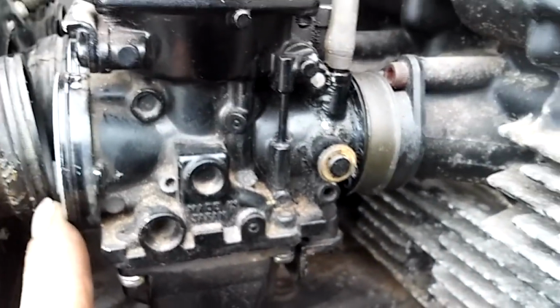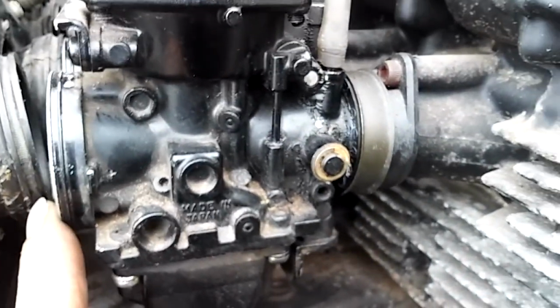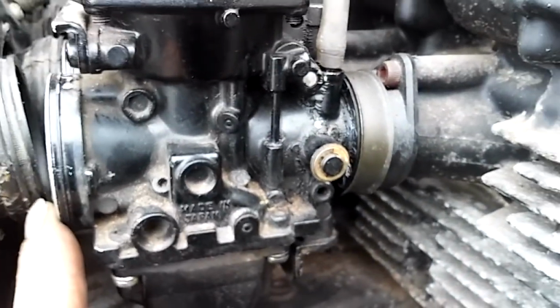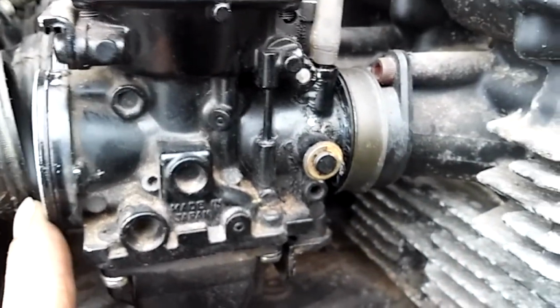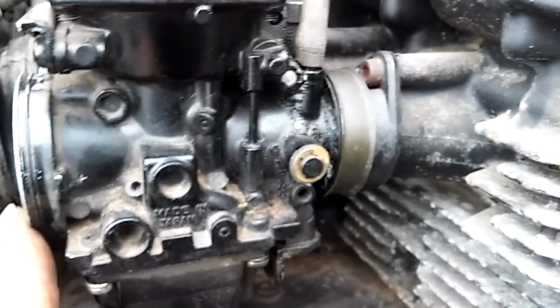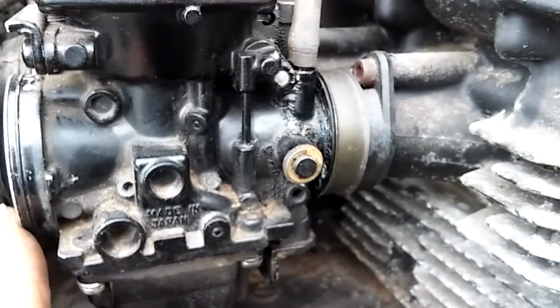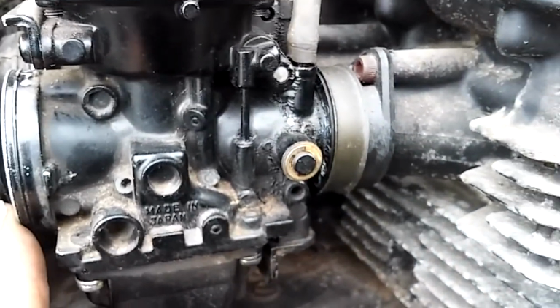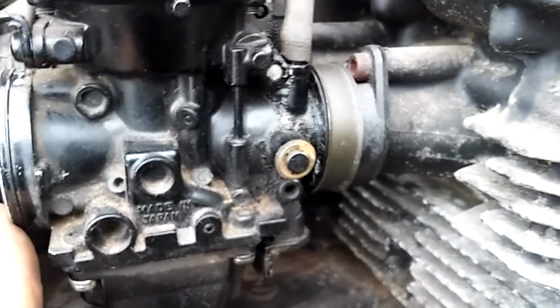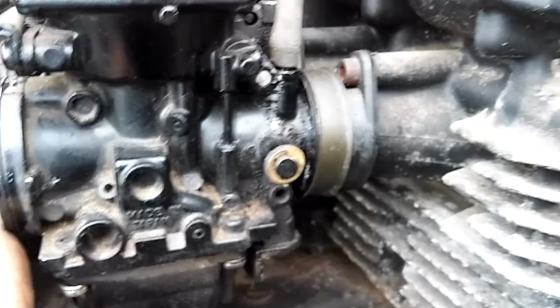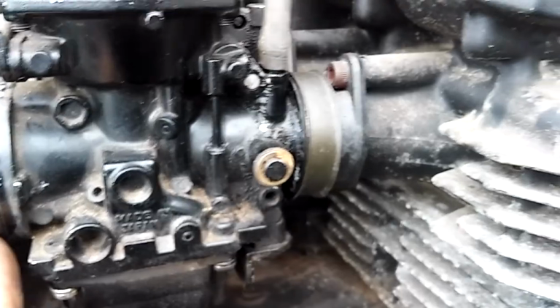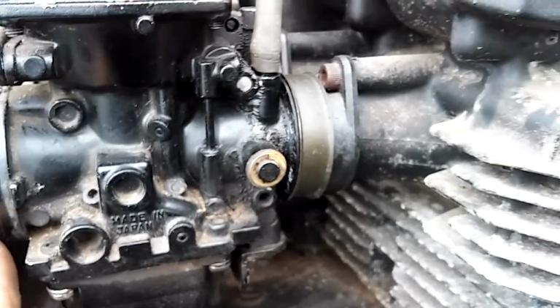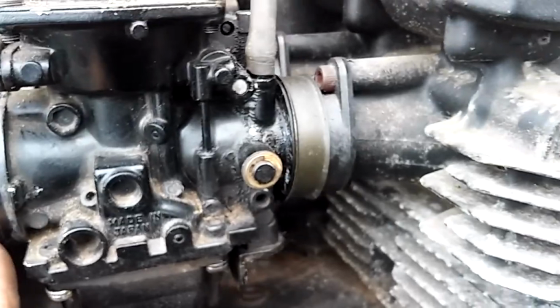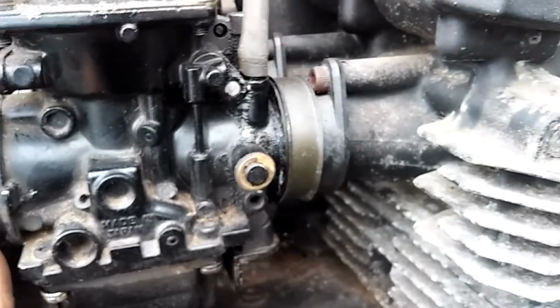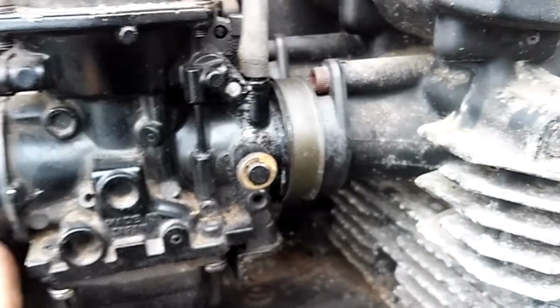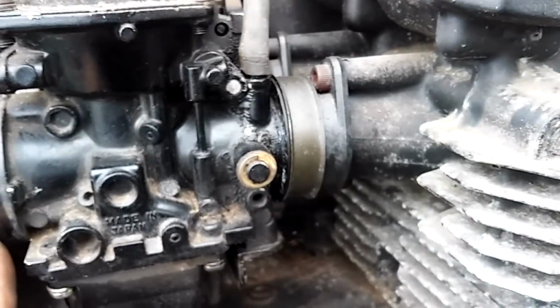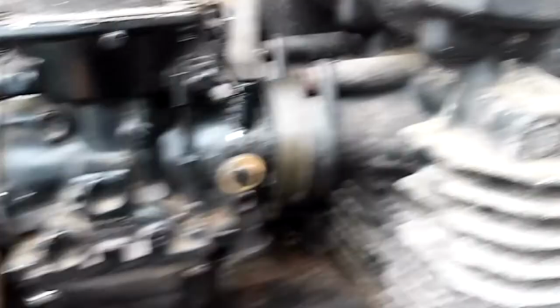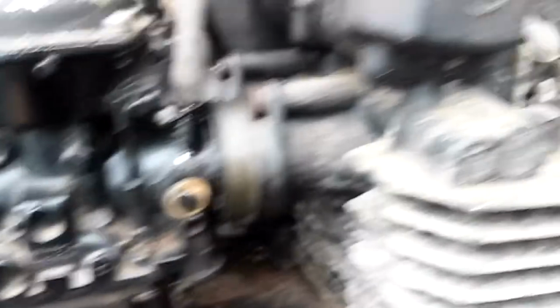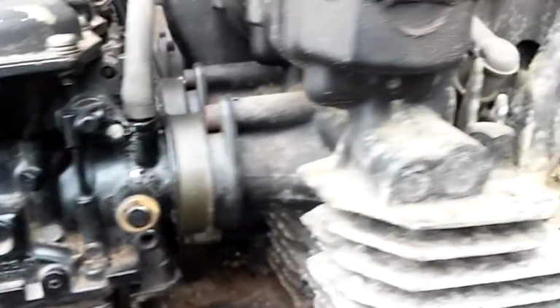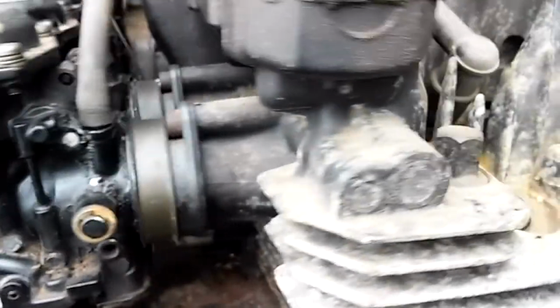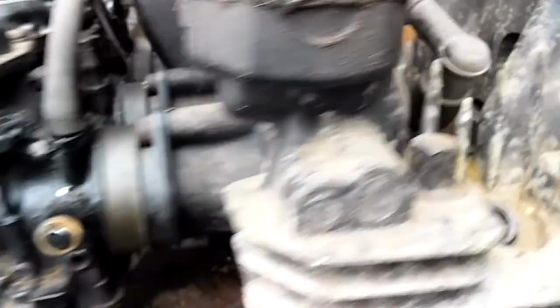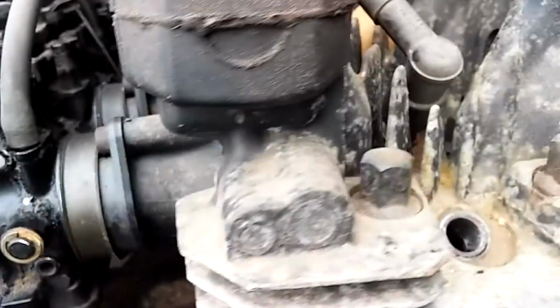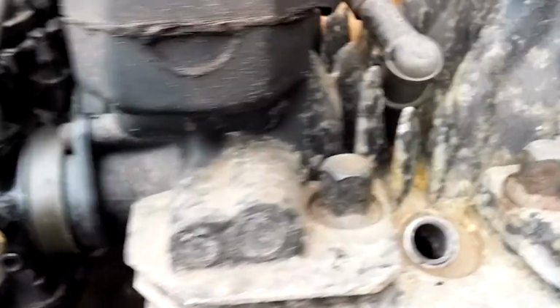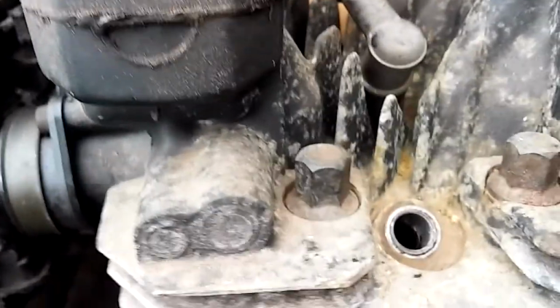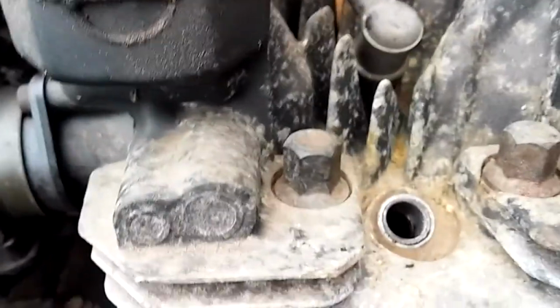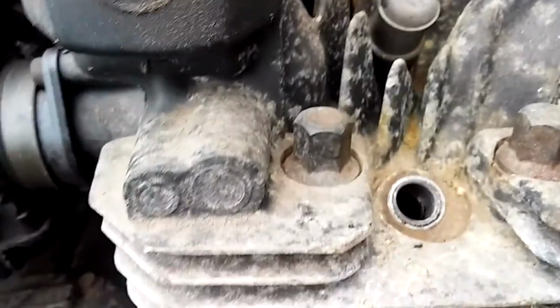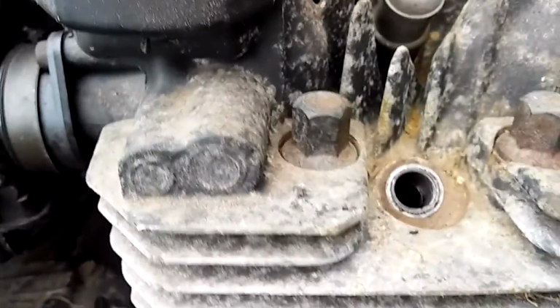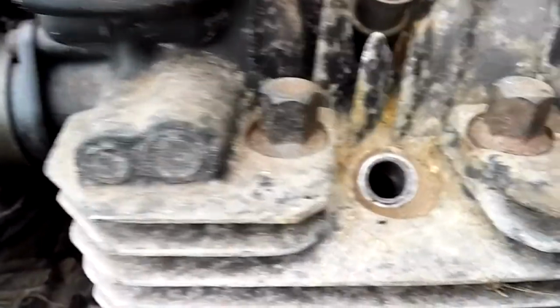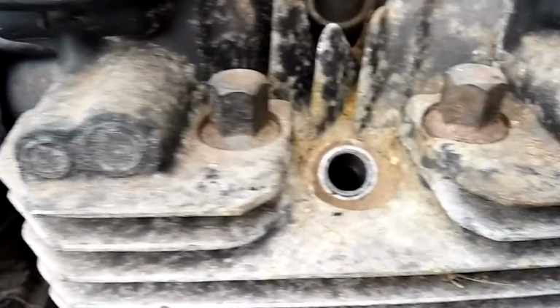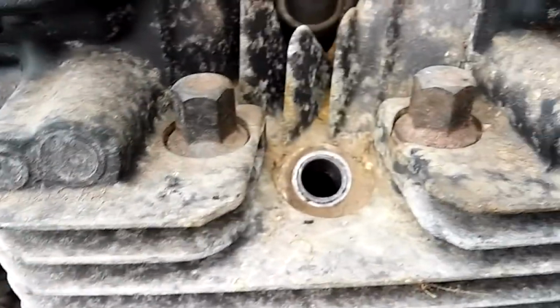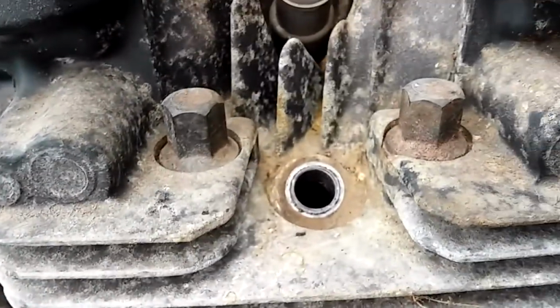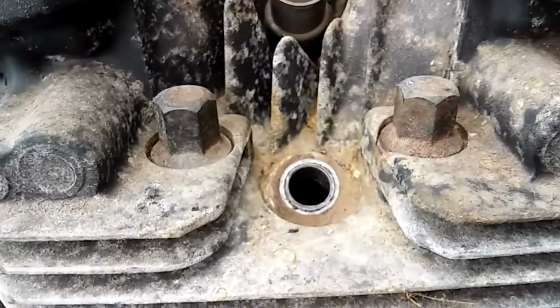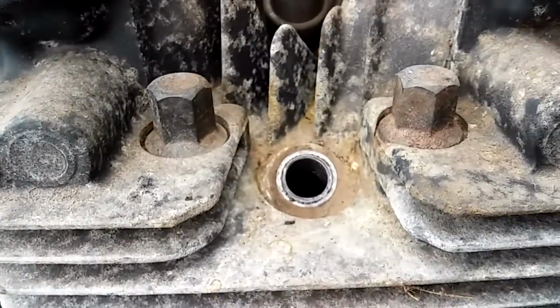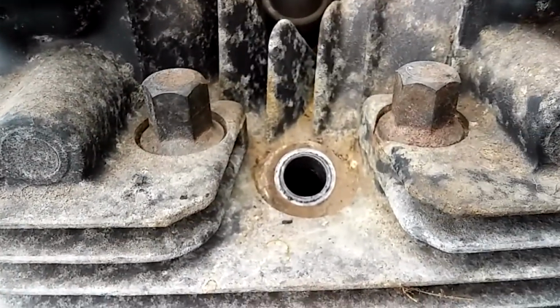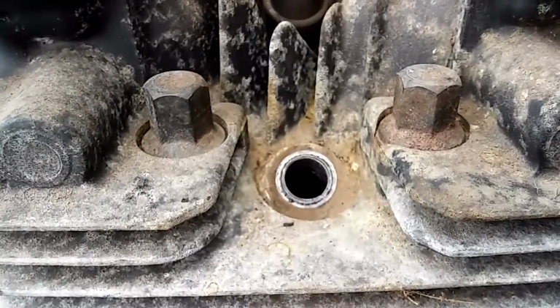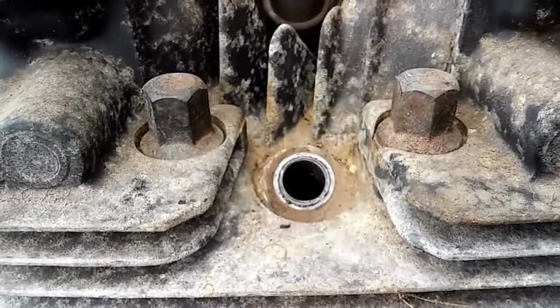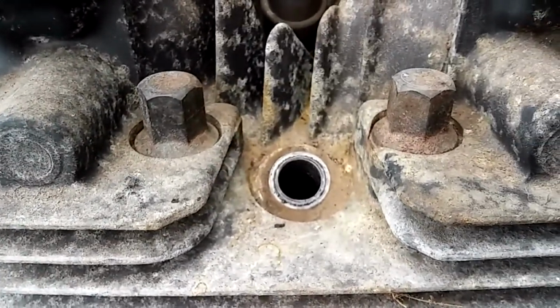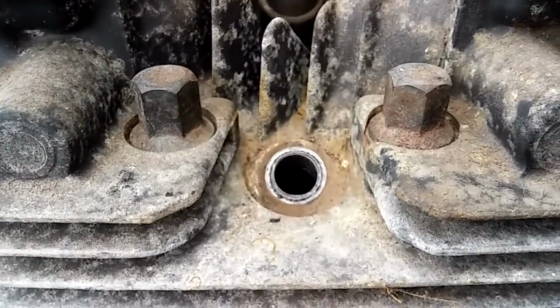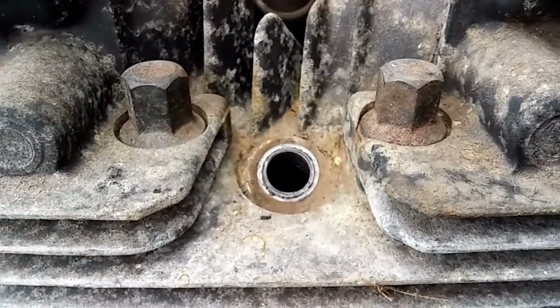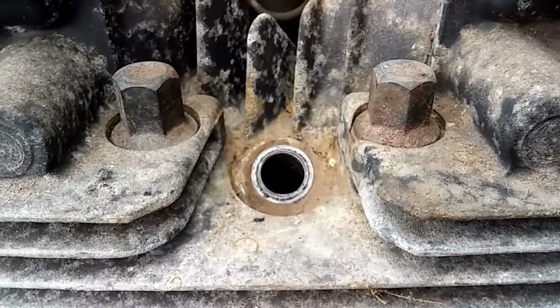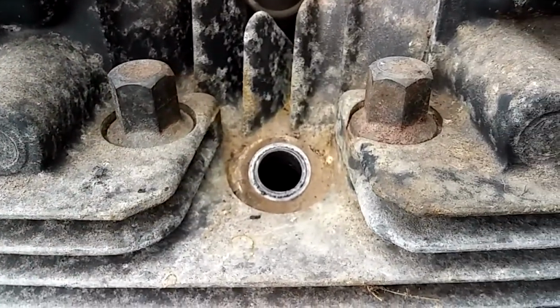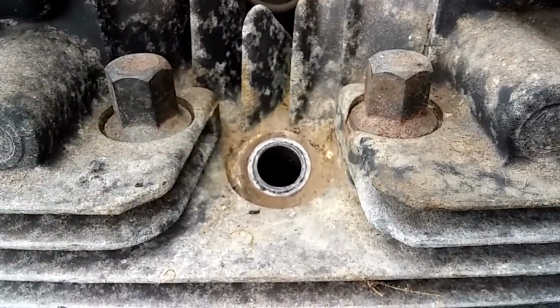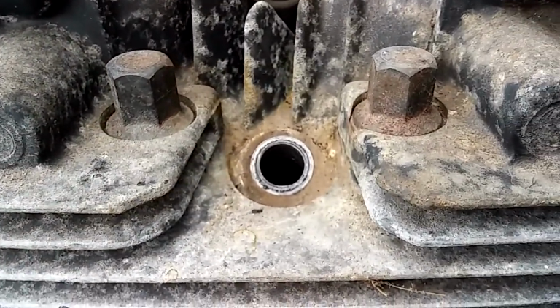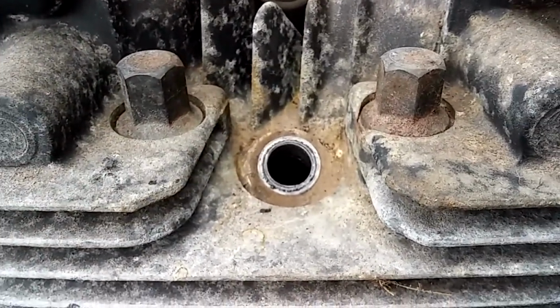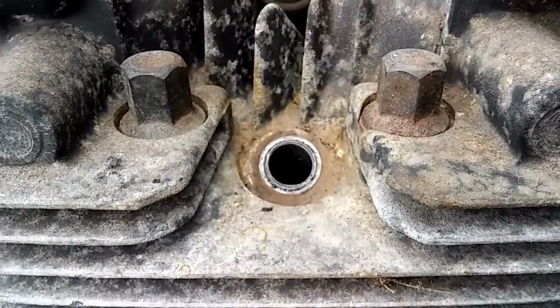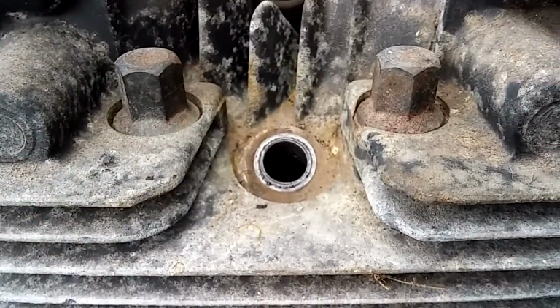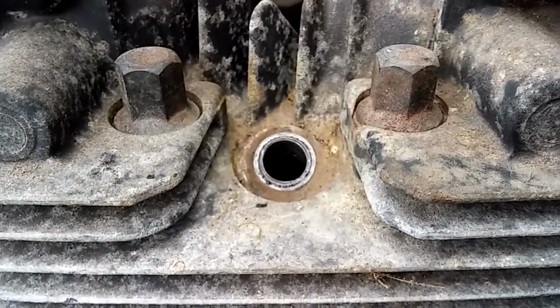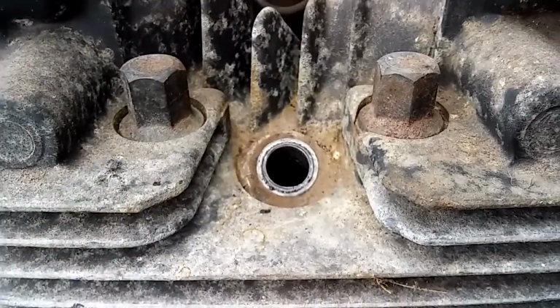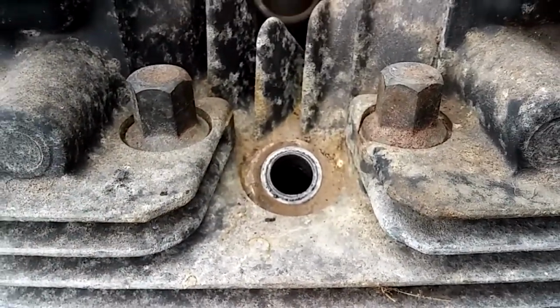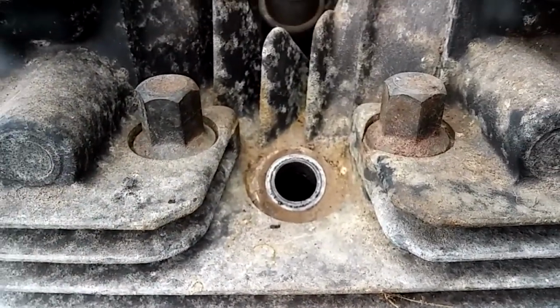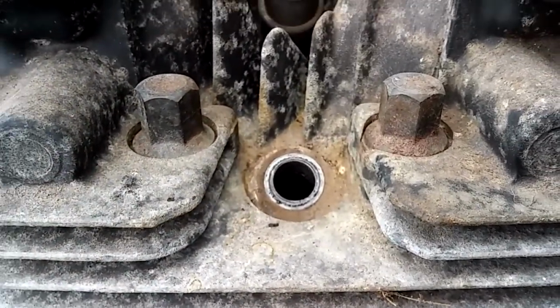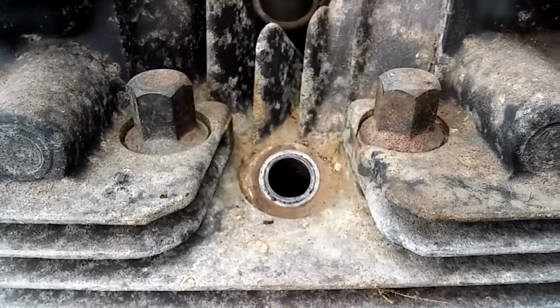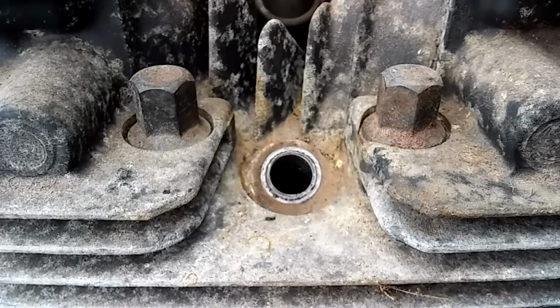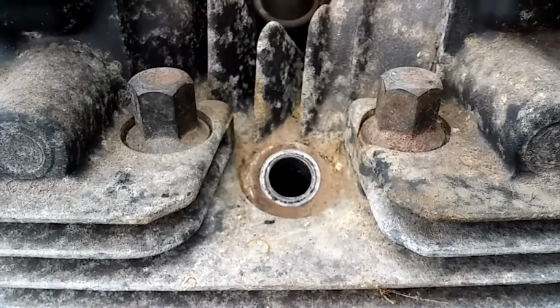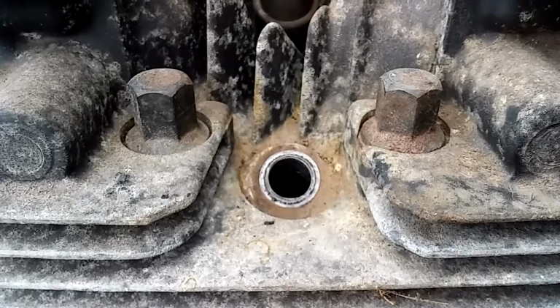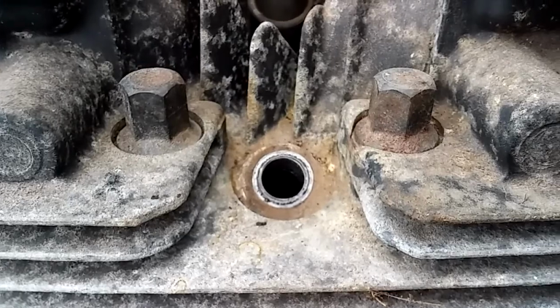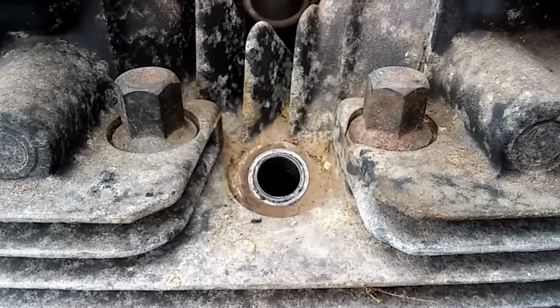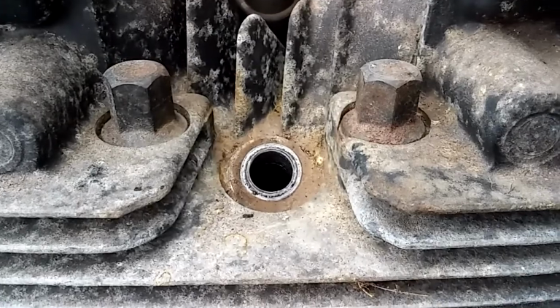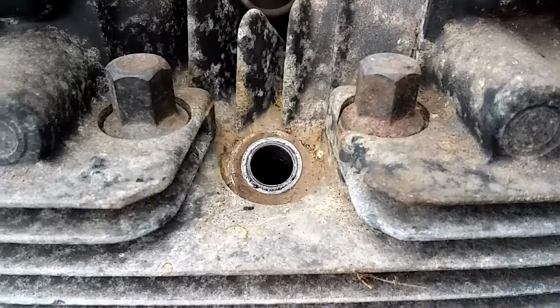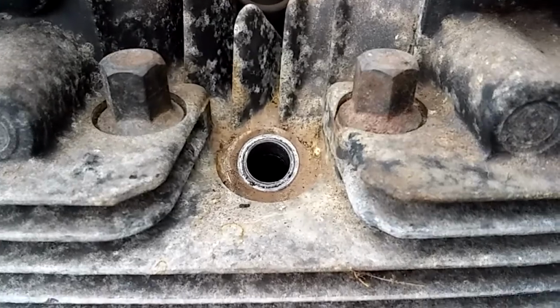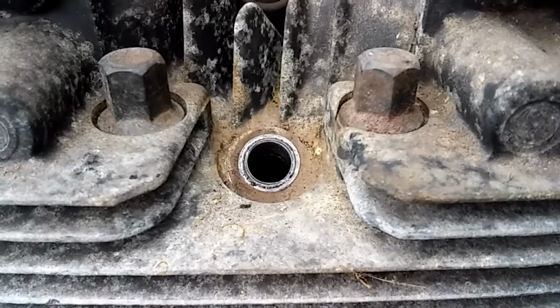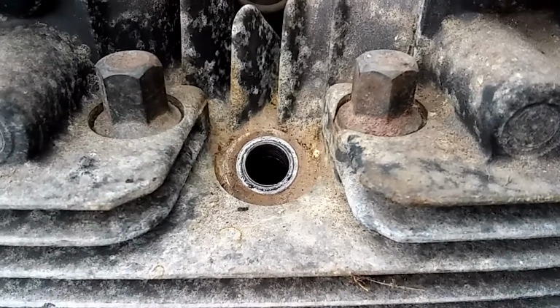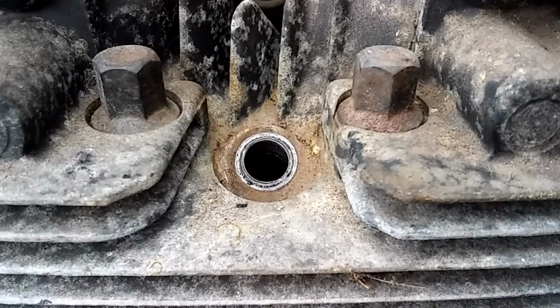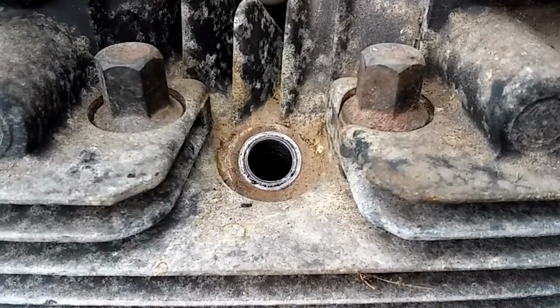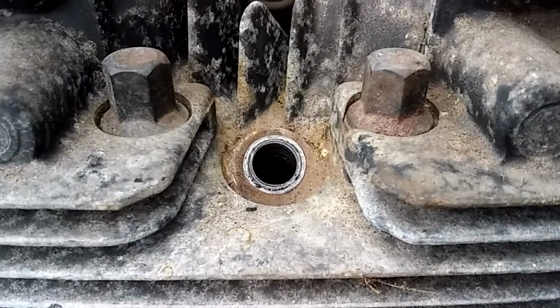Air coming out of the carburetor is a clear indication of a leaky intake valve, which messes up the vacuum and you'll never get the thing to run right. So we have to address the intake valve — it has to seat properly.